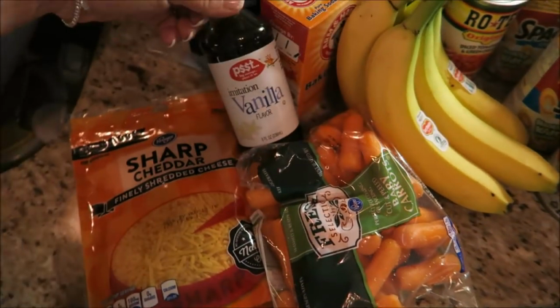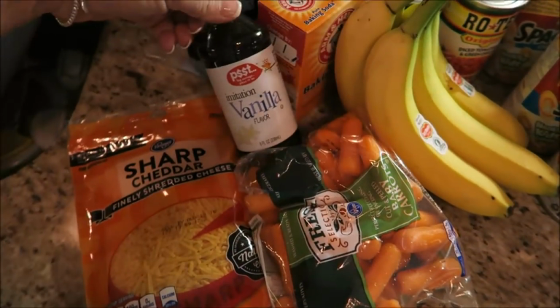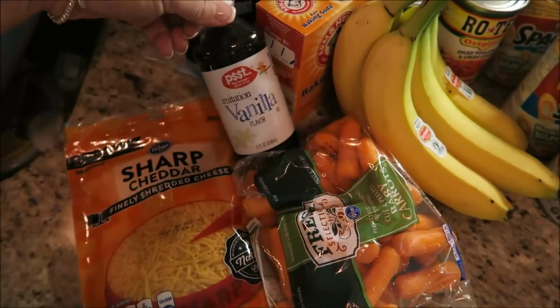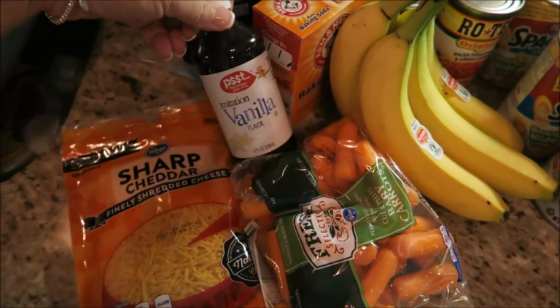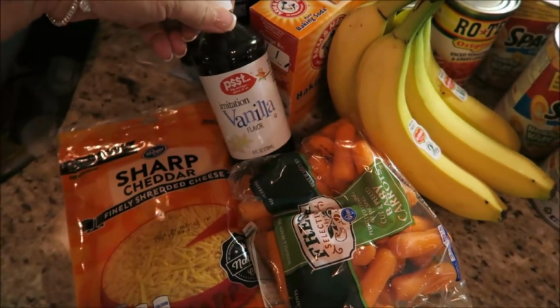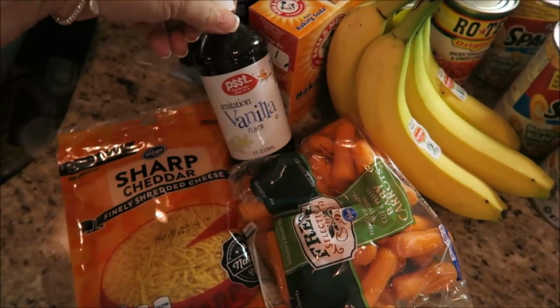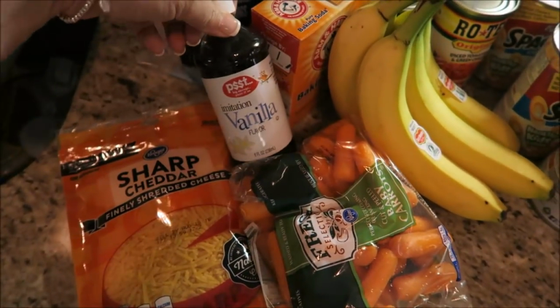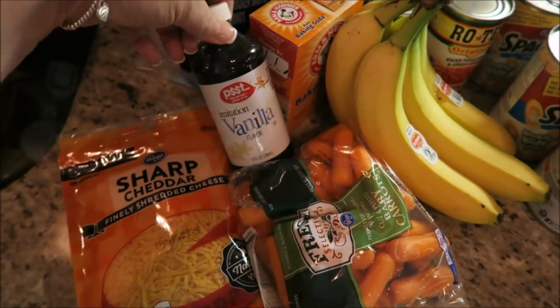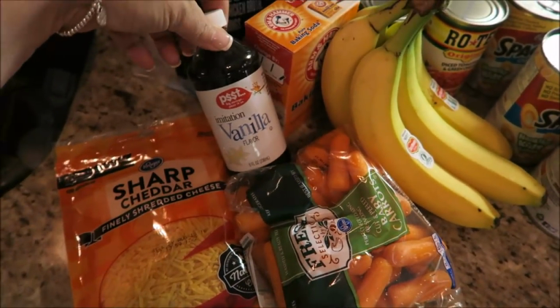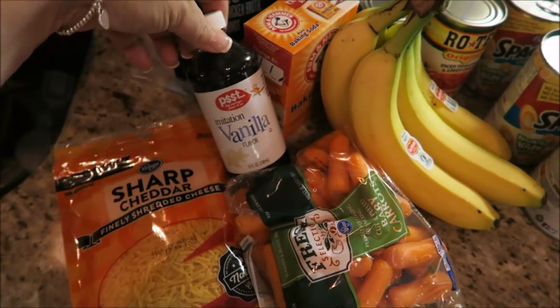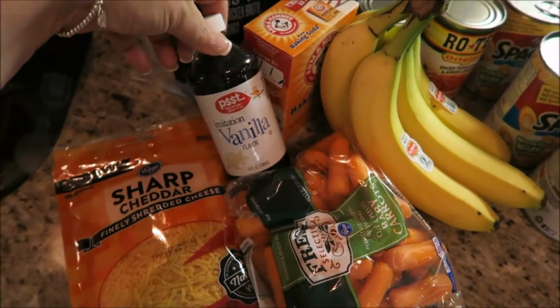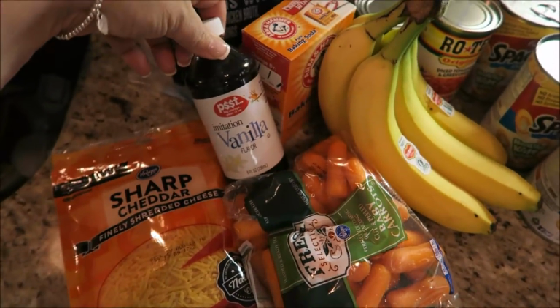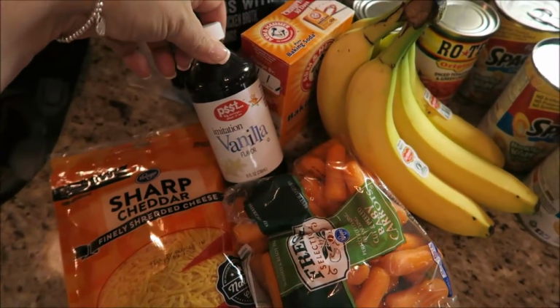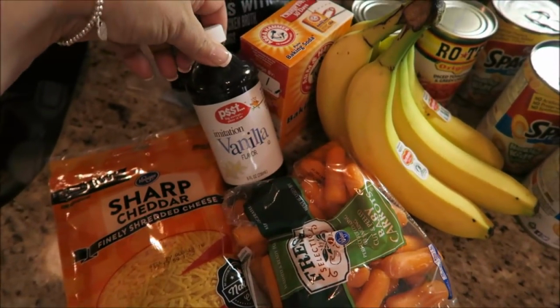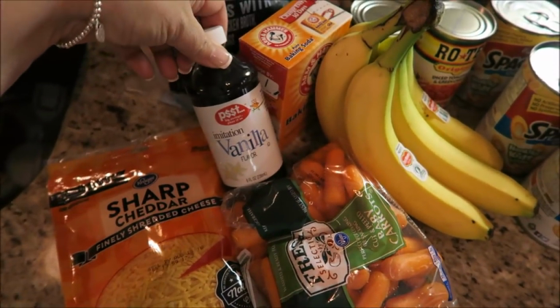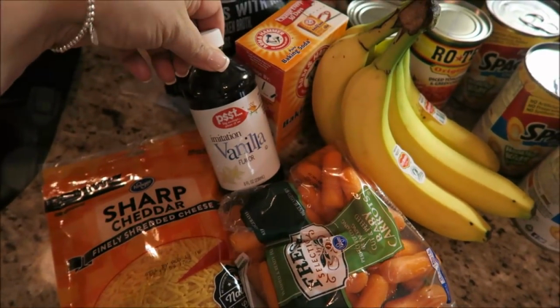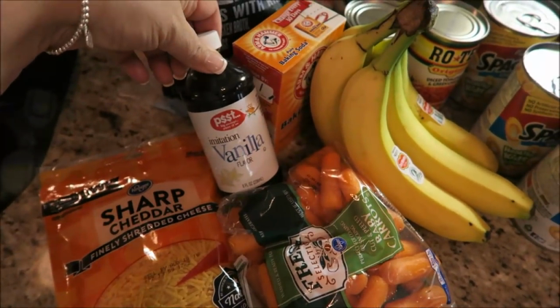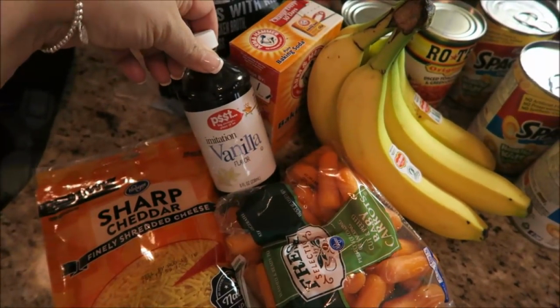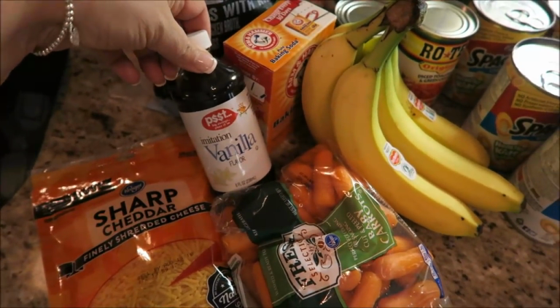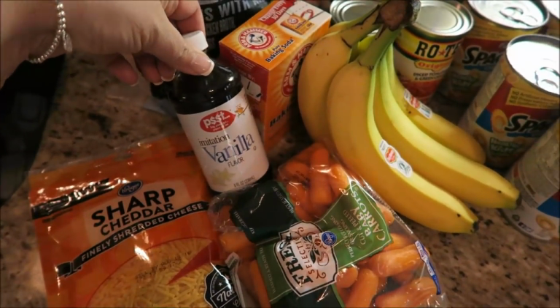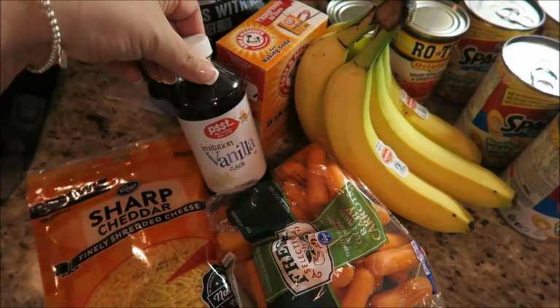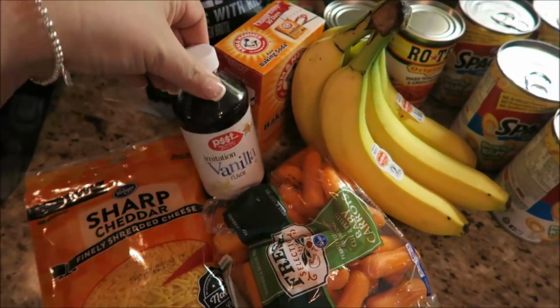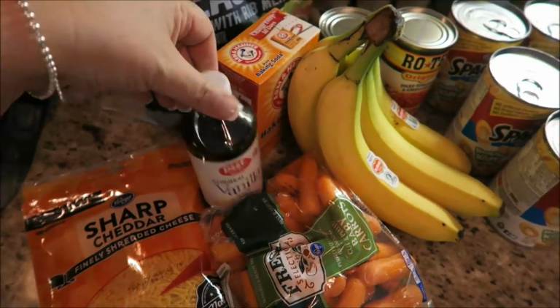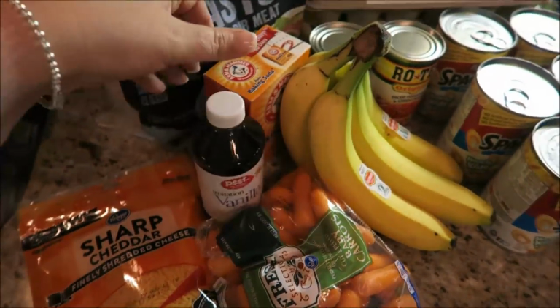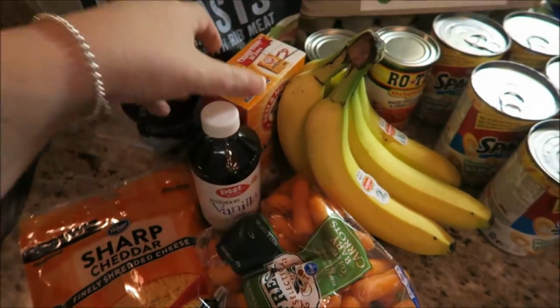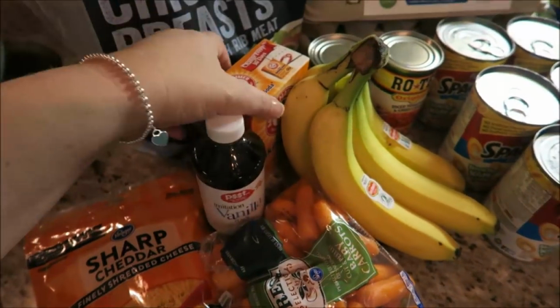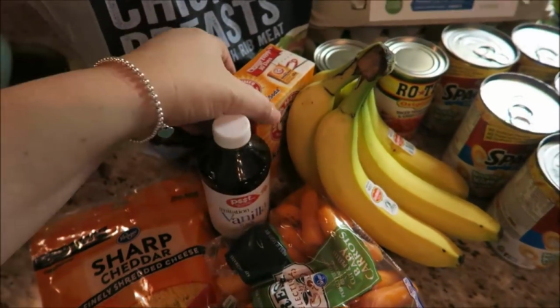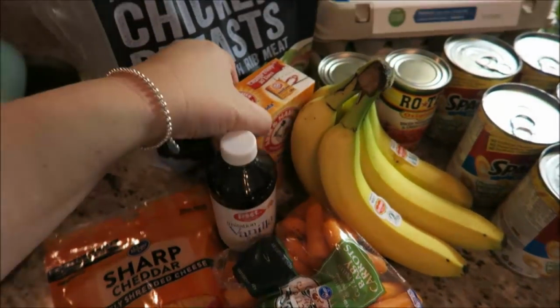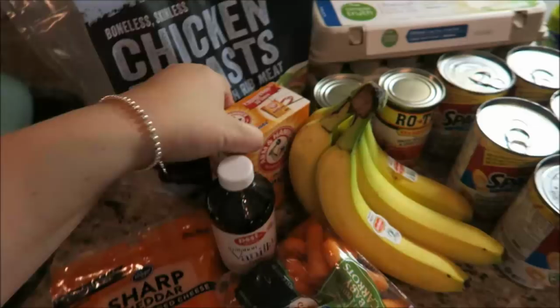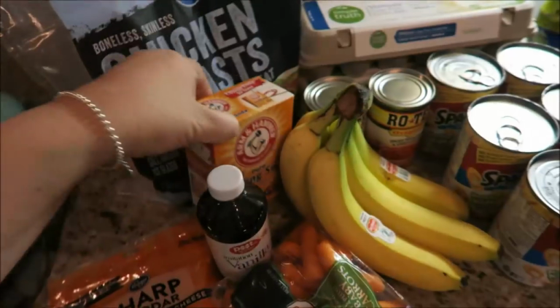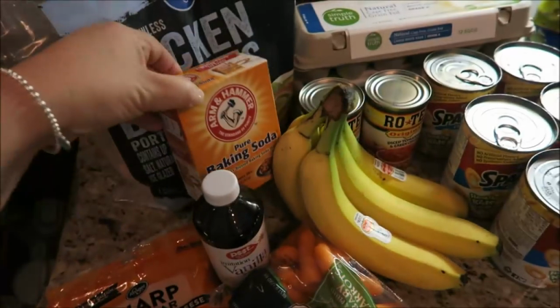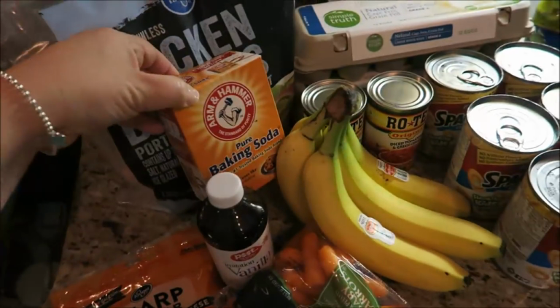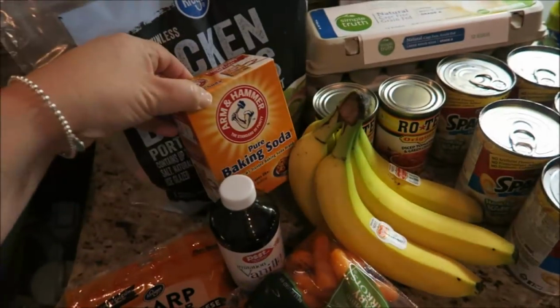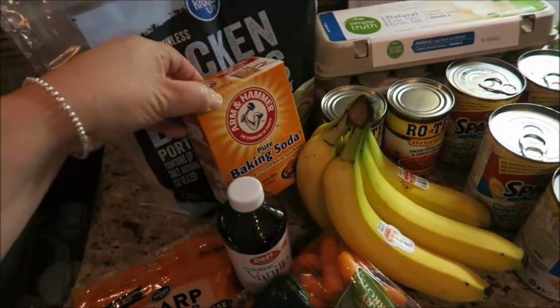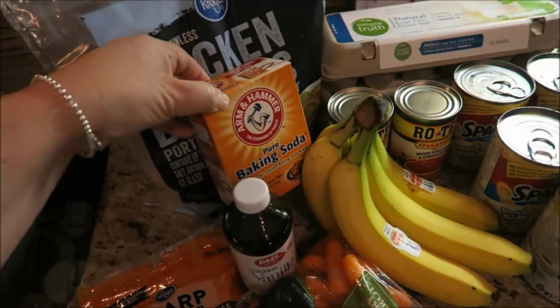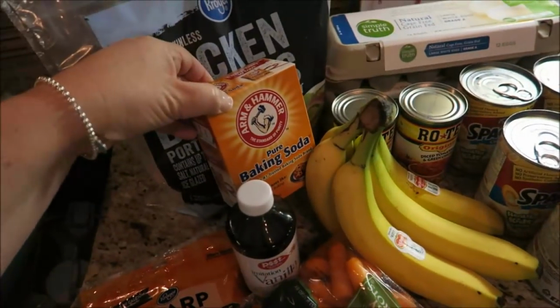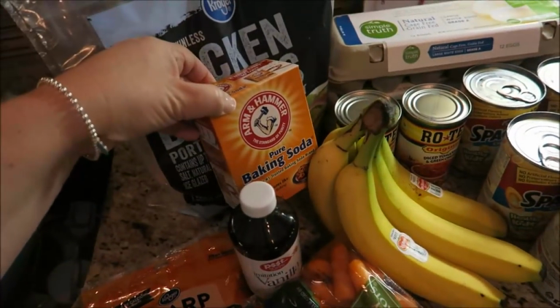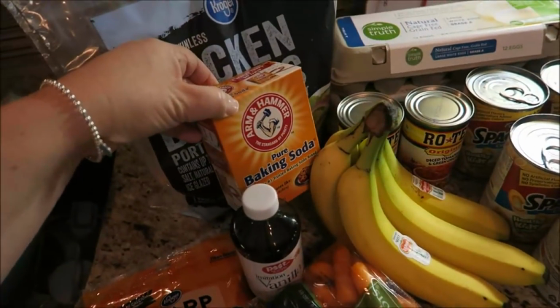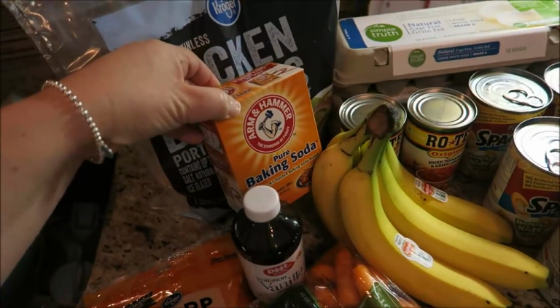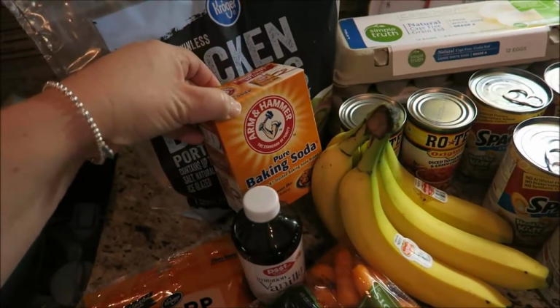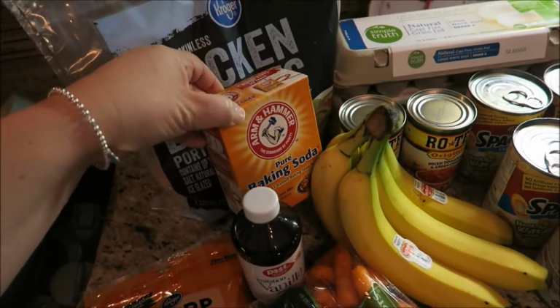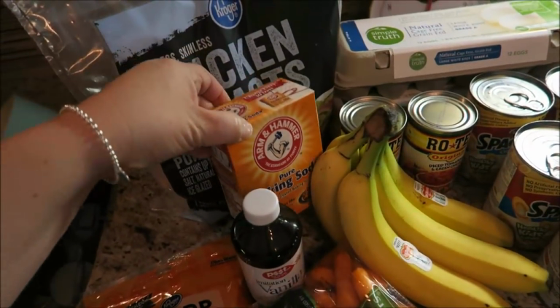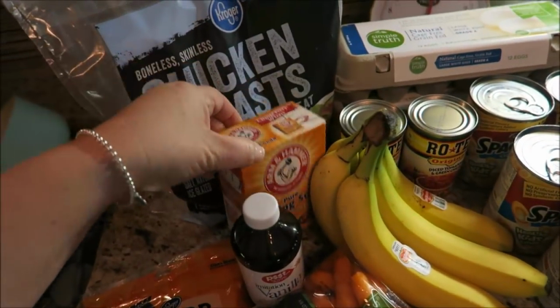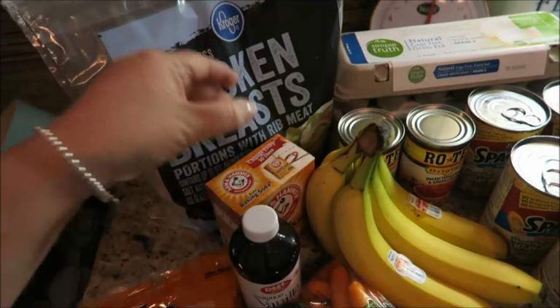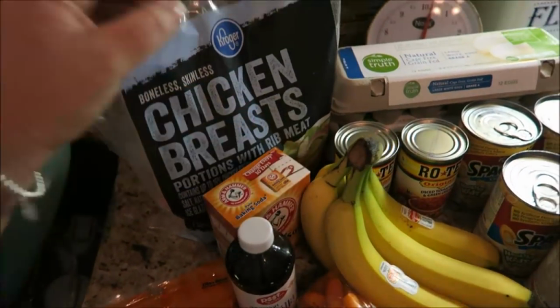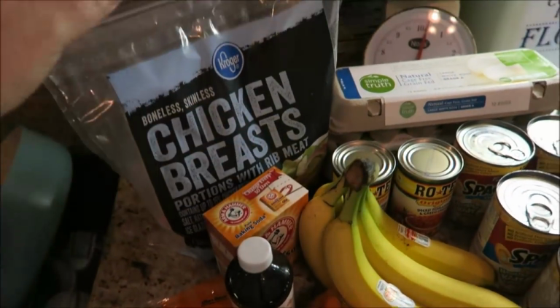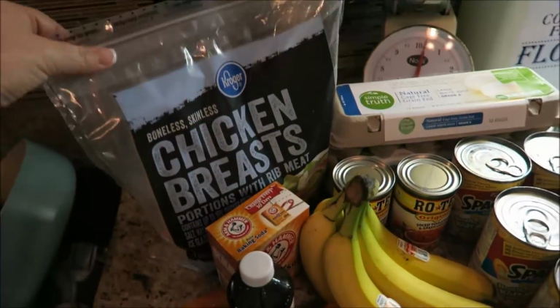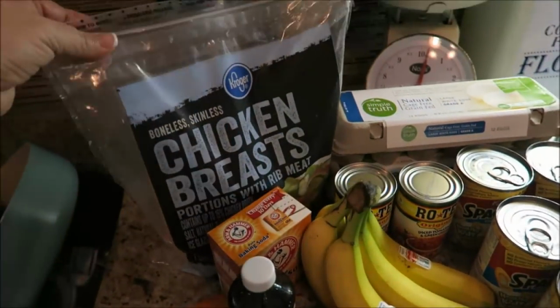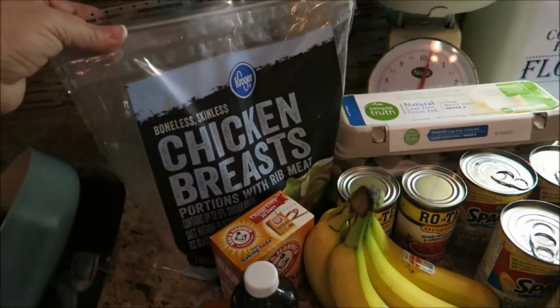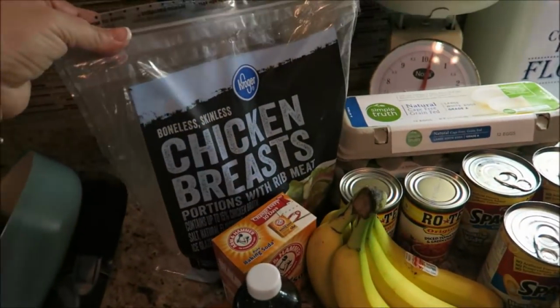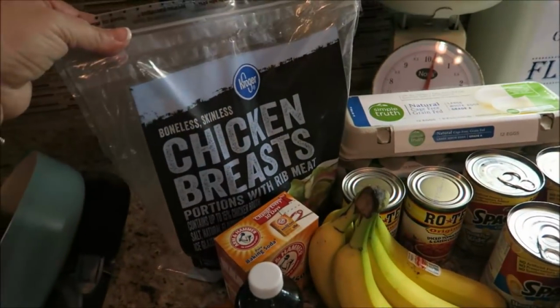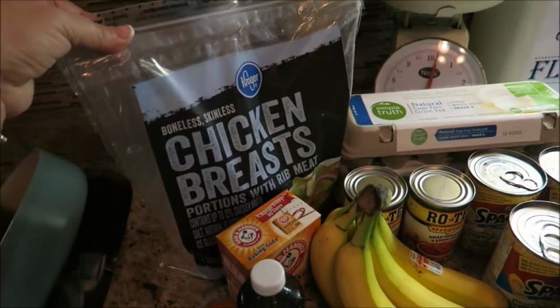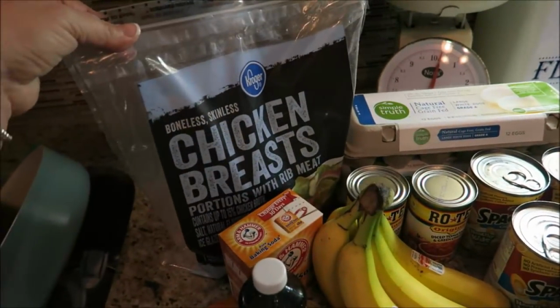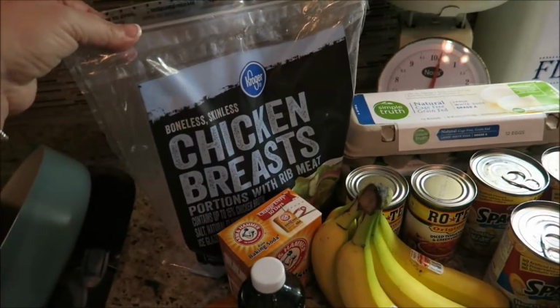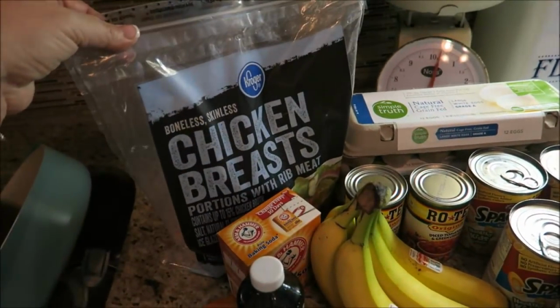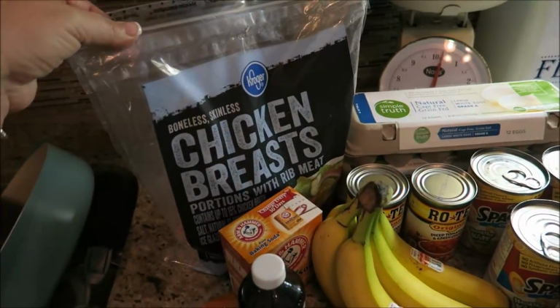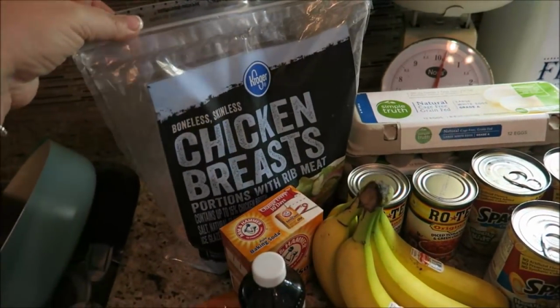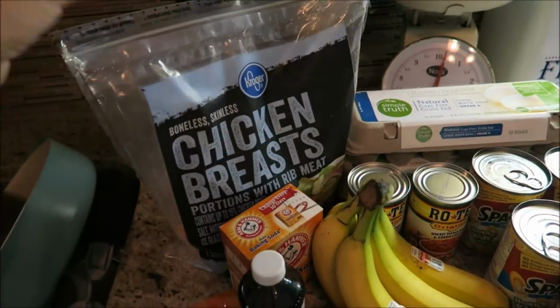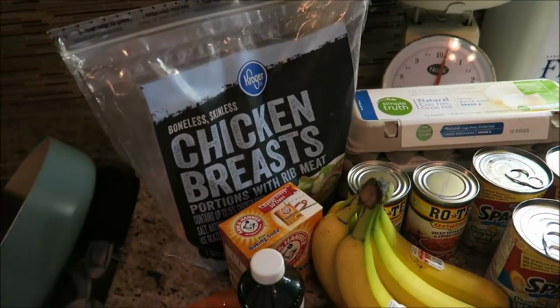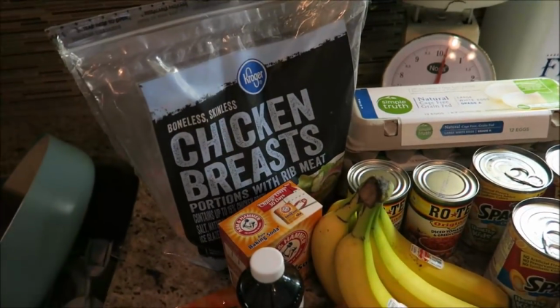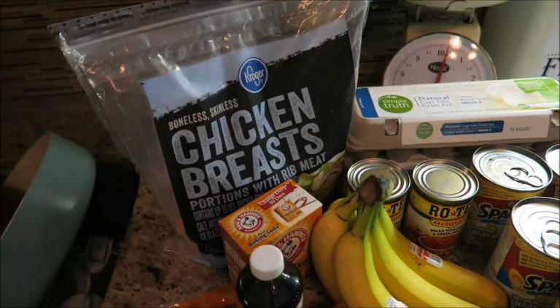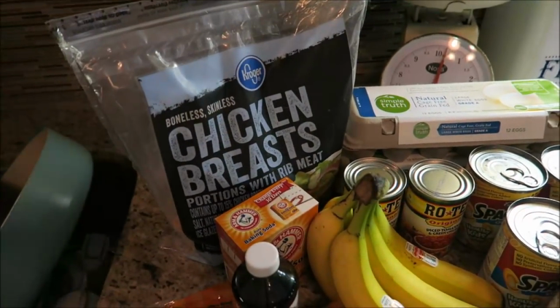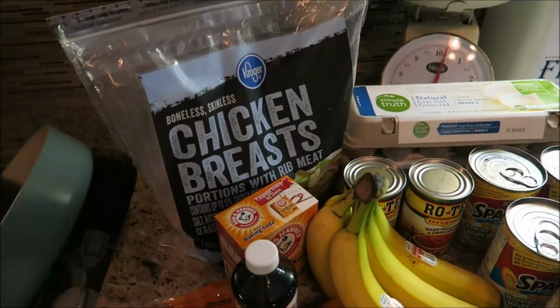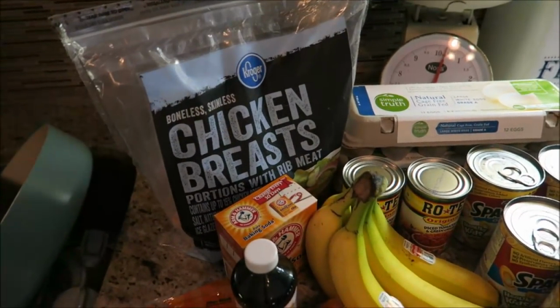I got some vanilla for baking. I got some baking soda because I'm almost out, and then we got some chicken breasts.